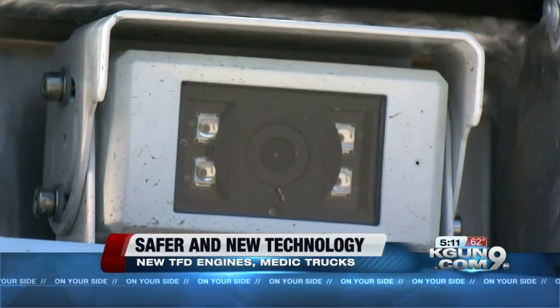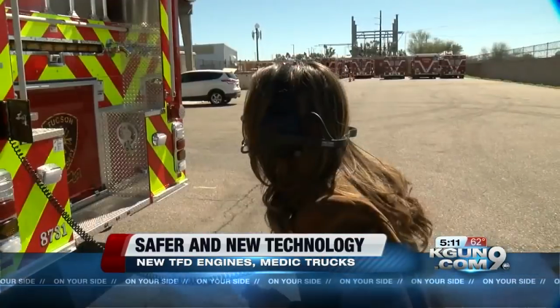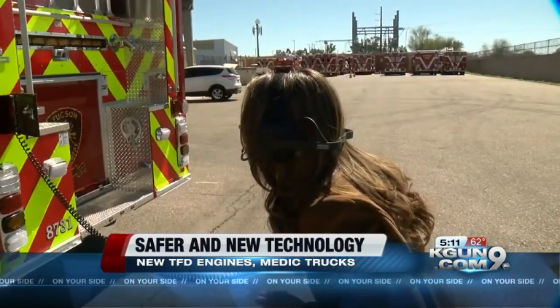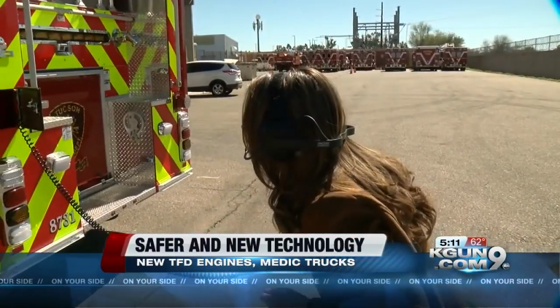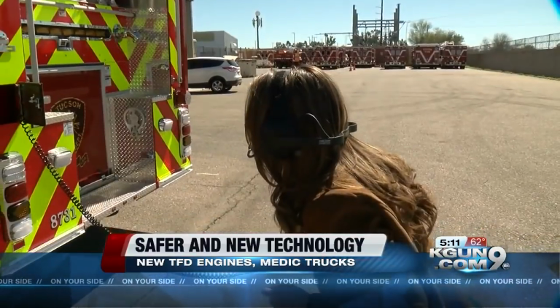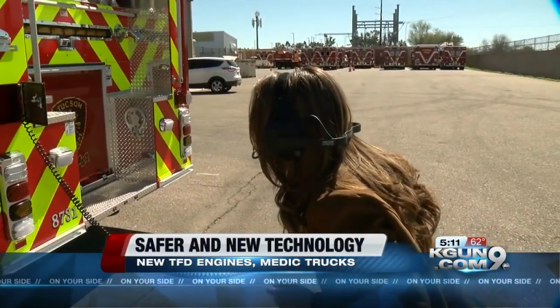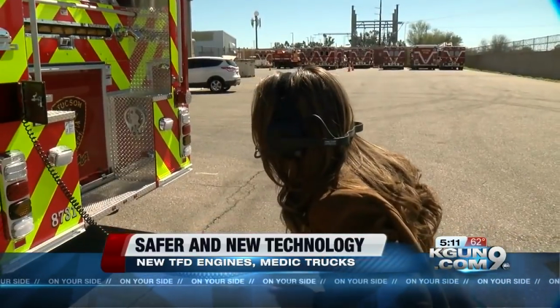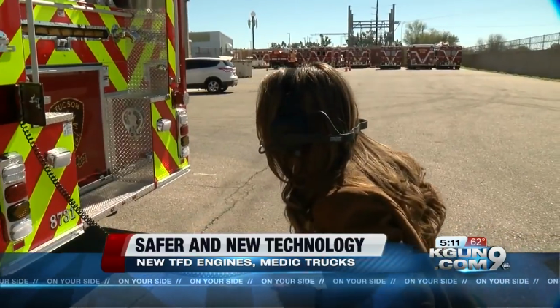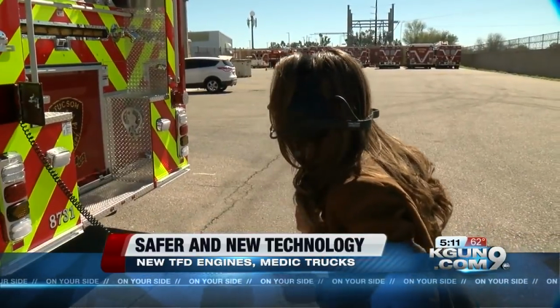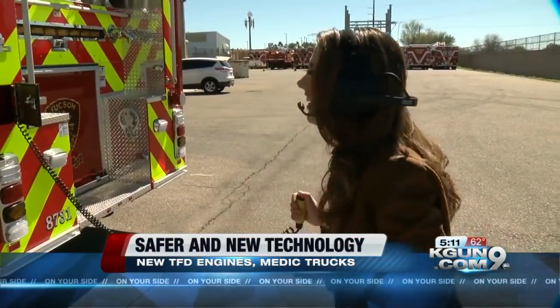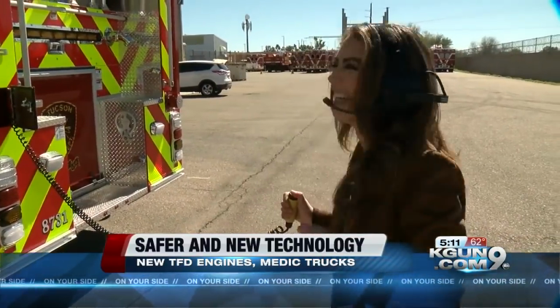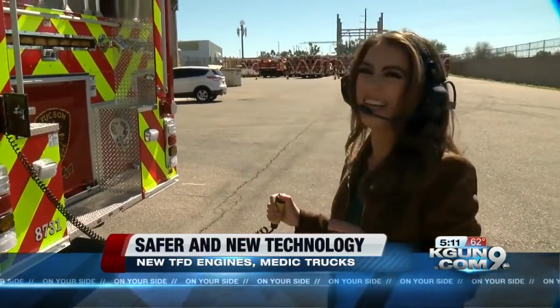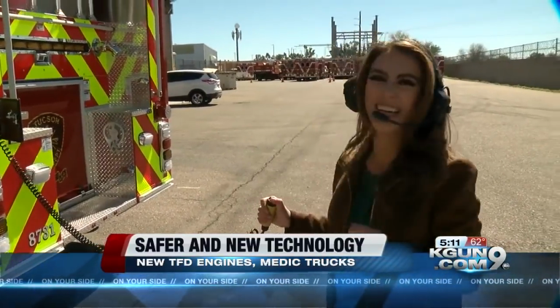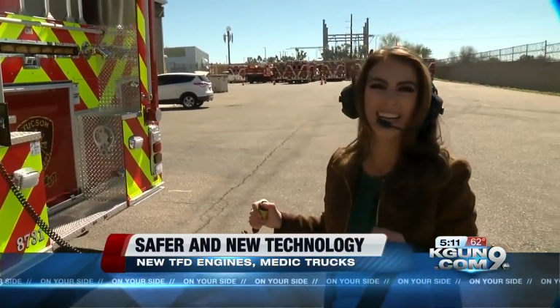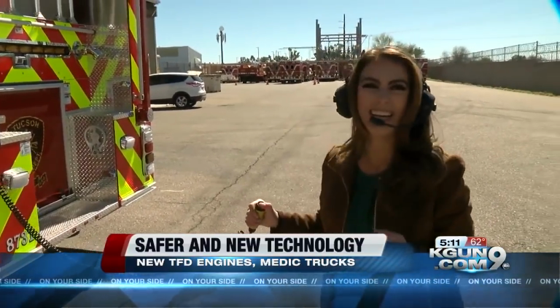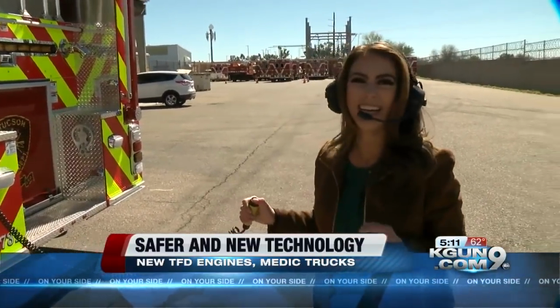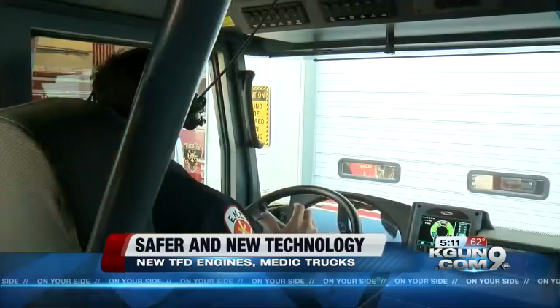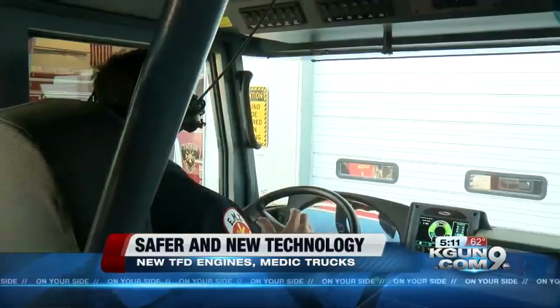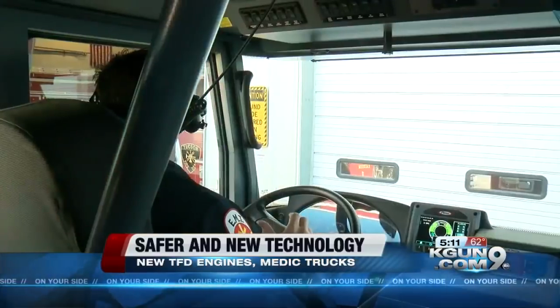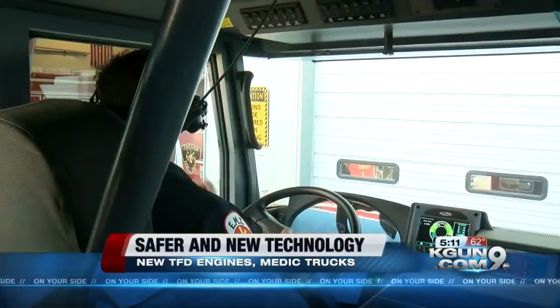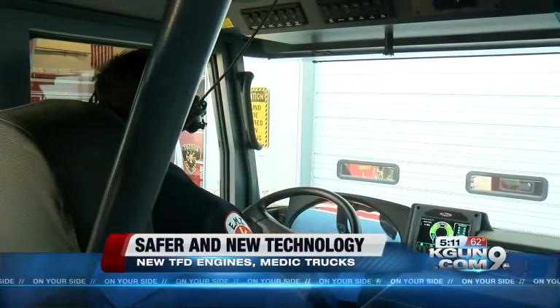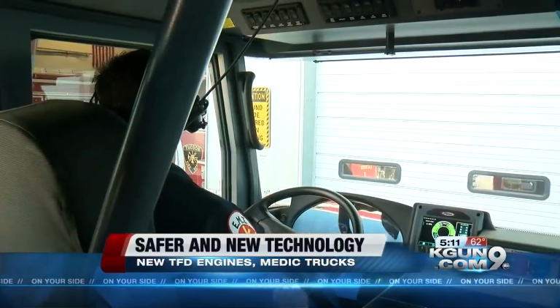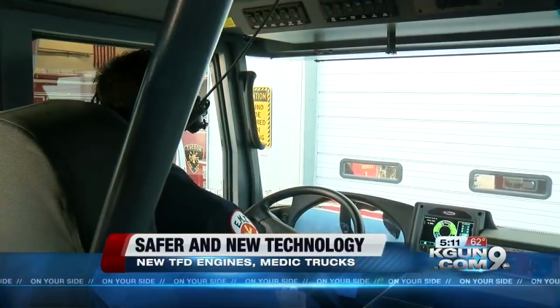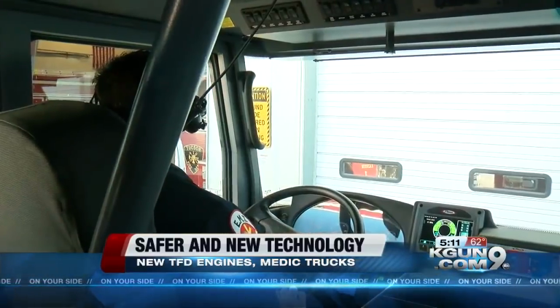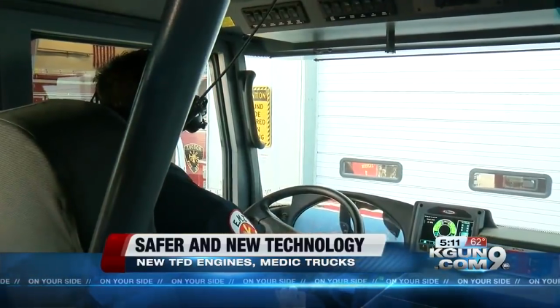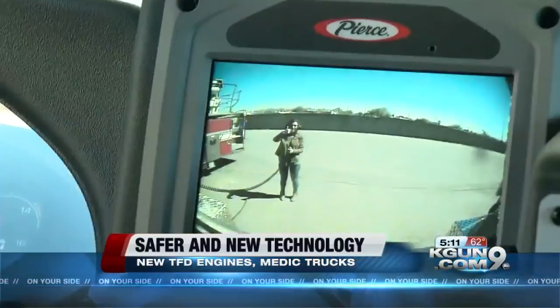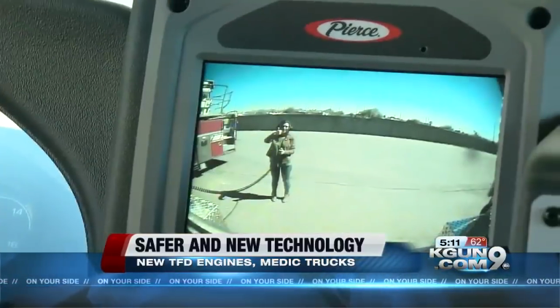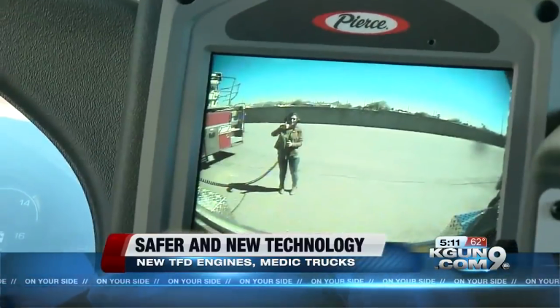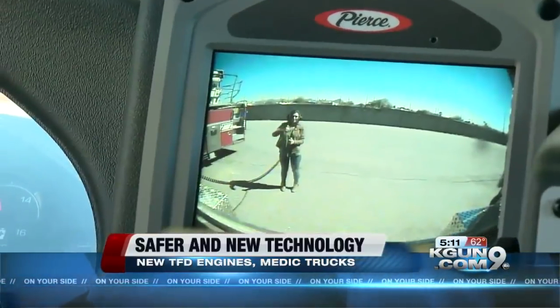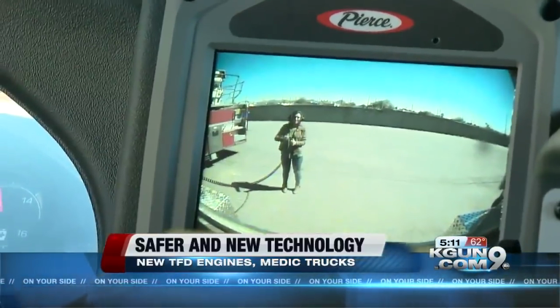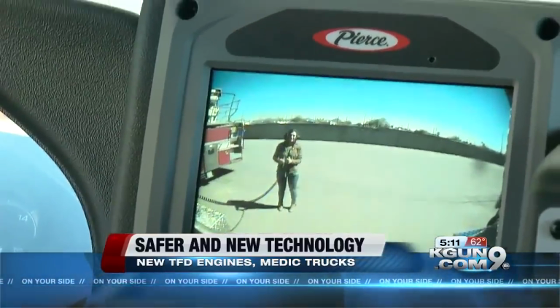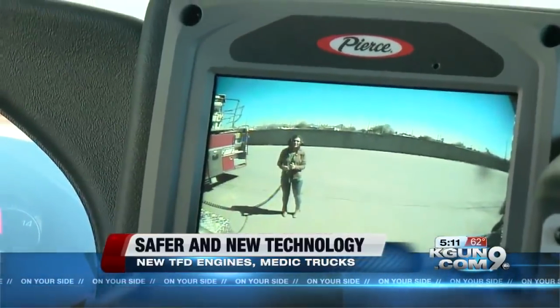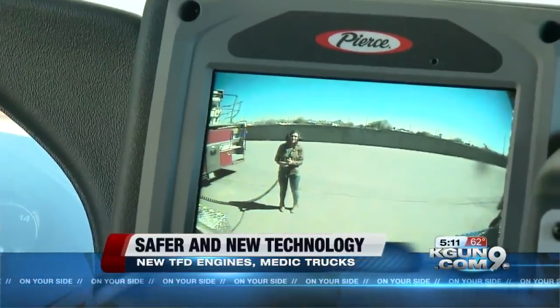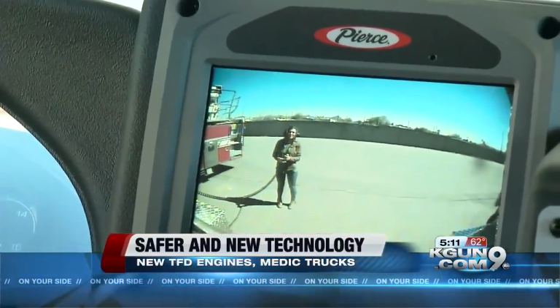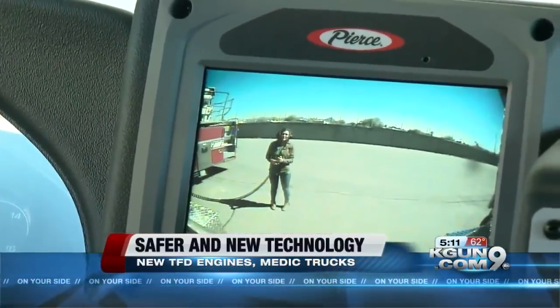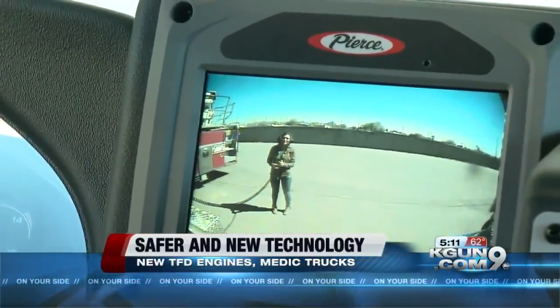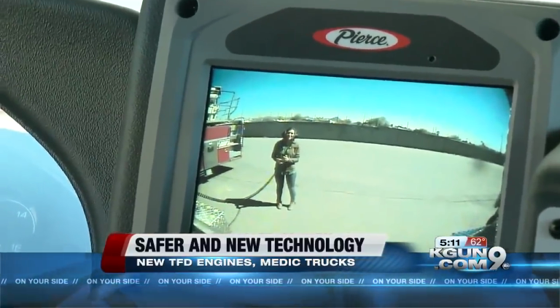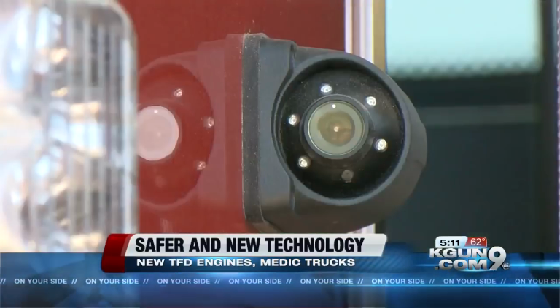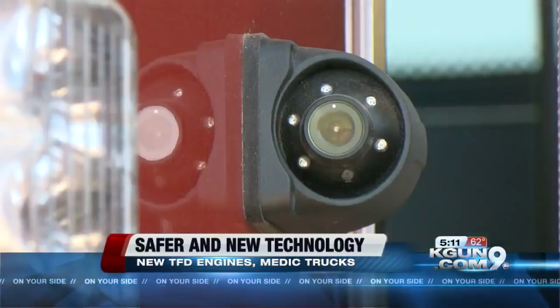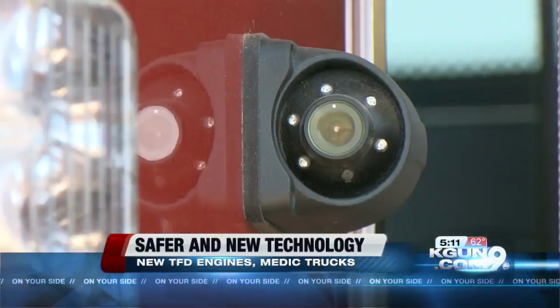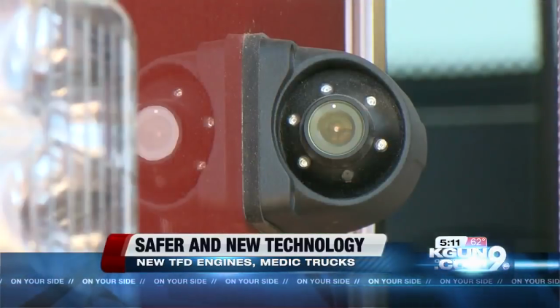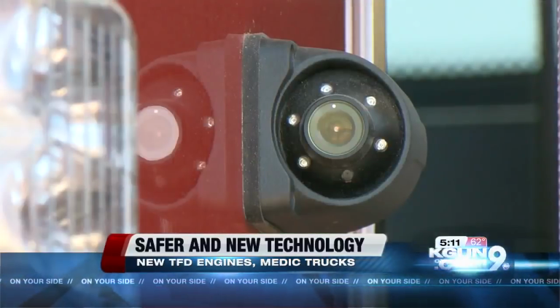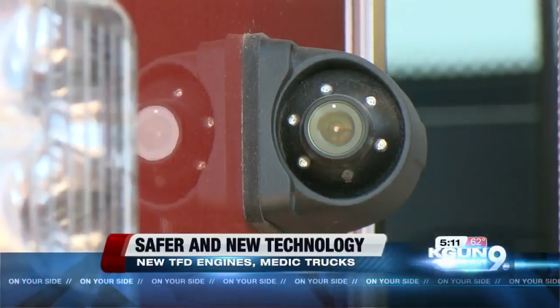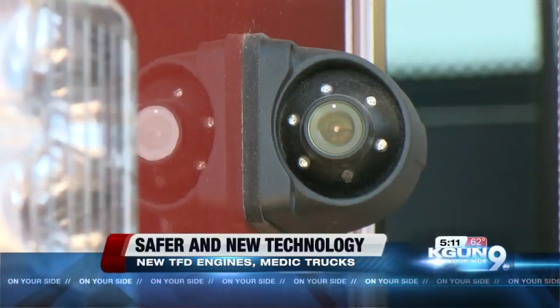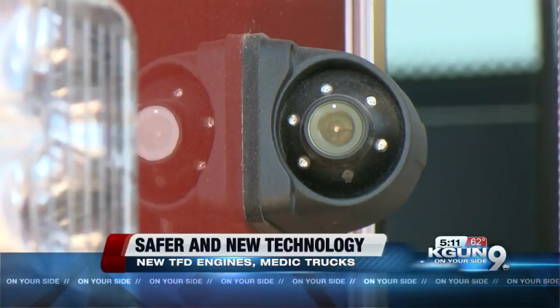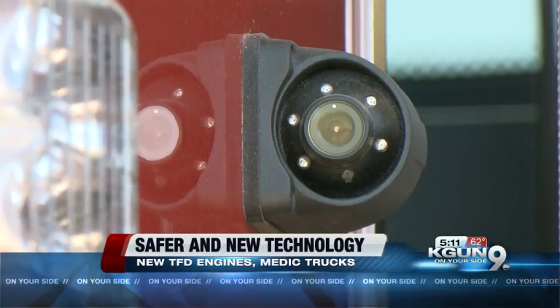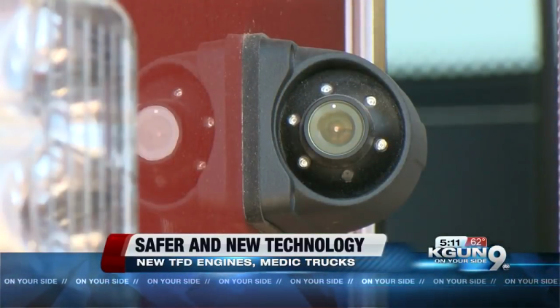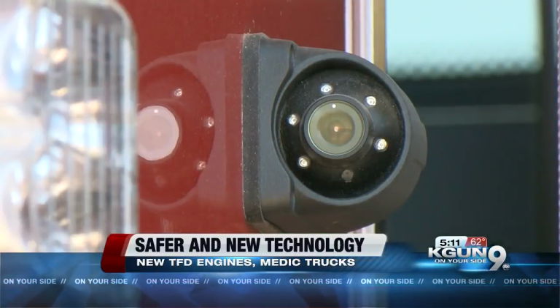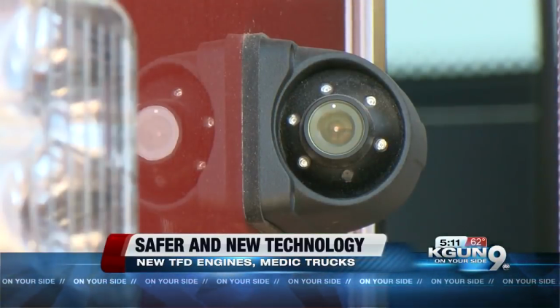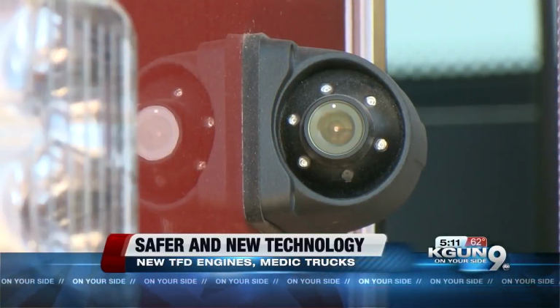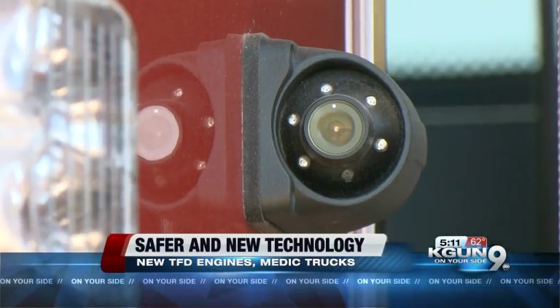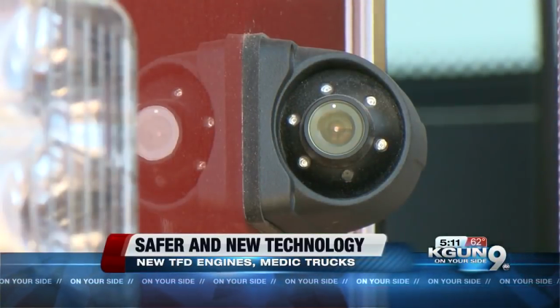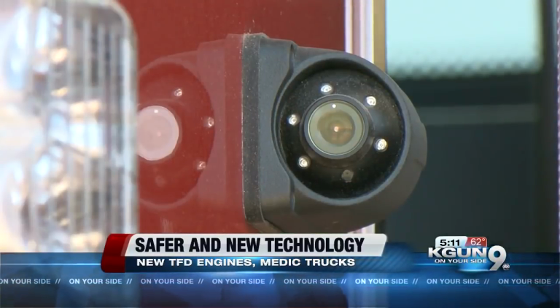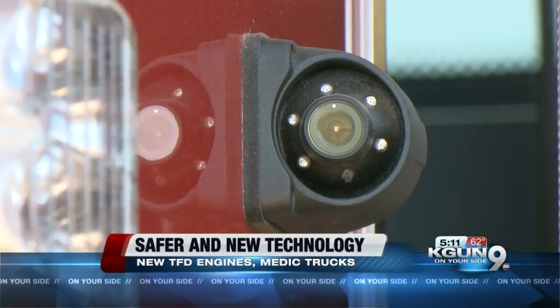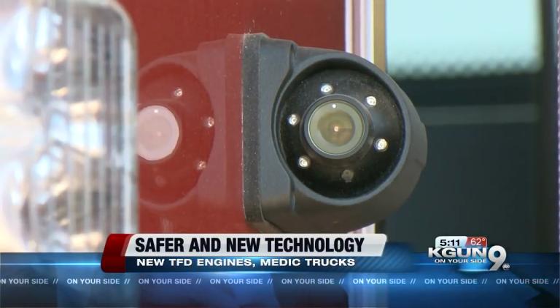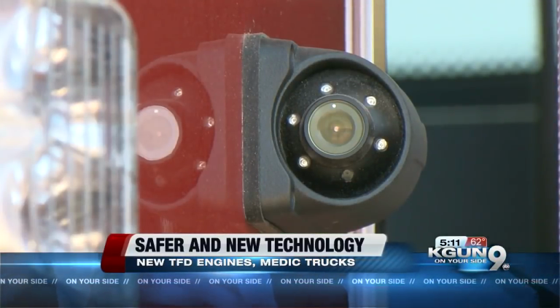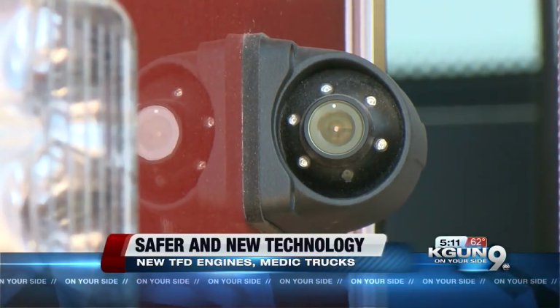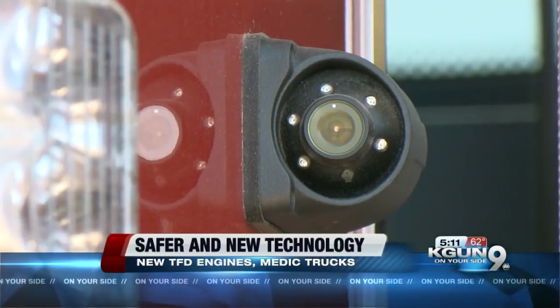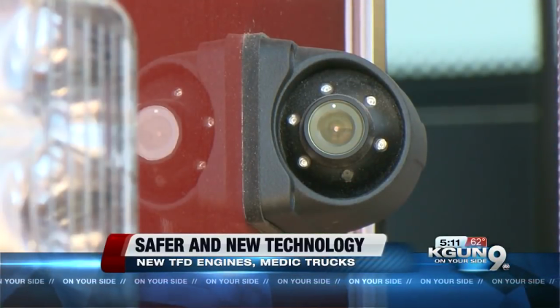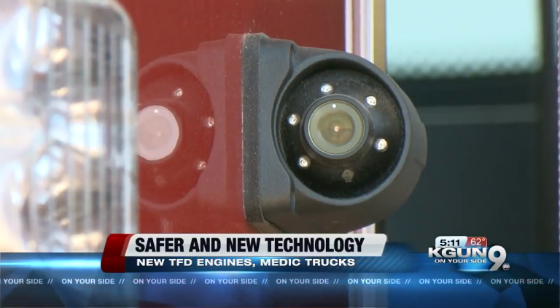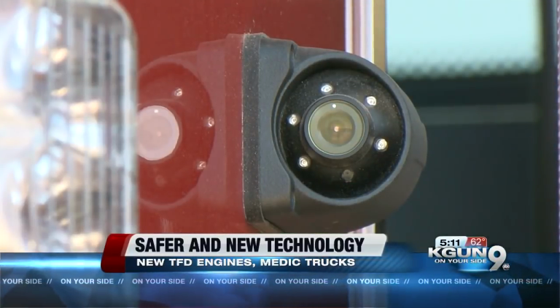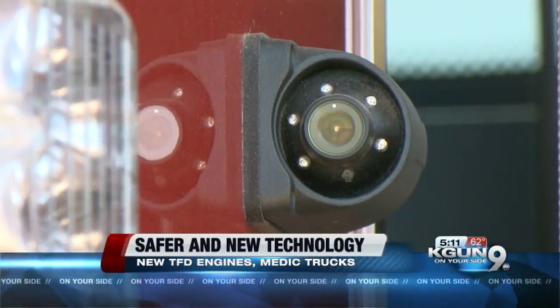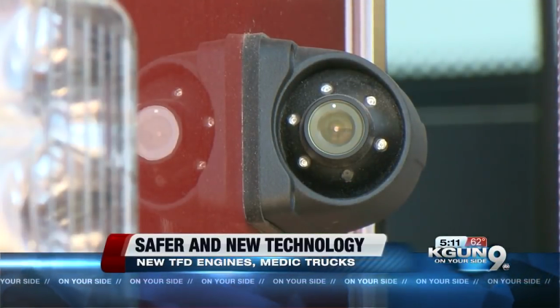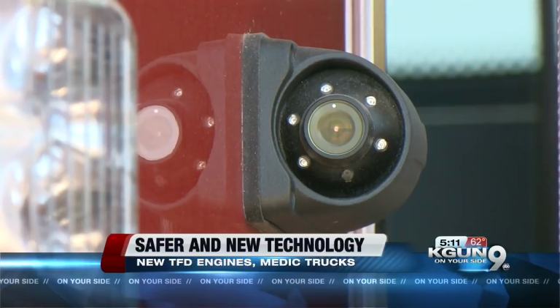I decided to test it. Can you hear me? All right. The driver can see blind spots on the right side as well.